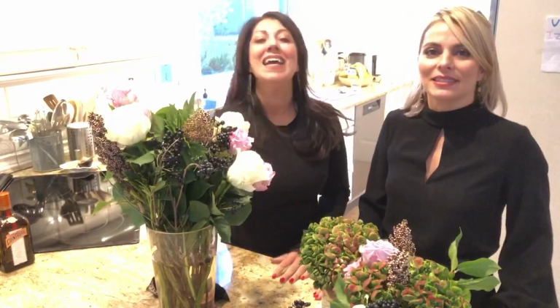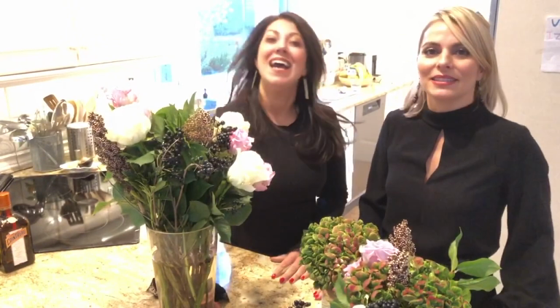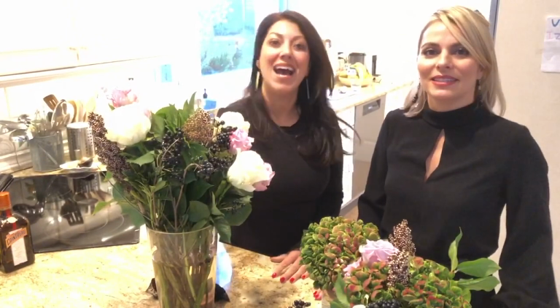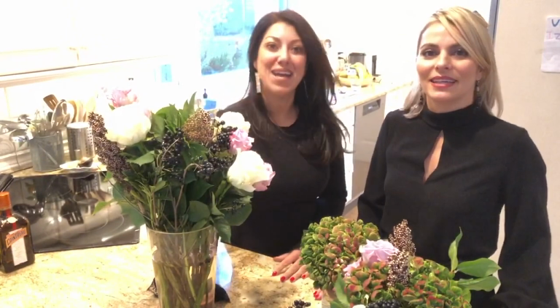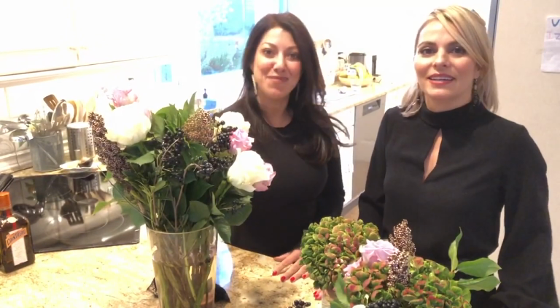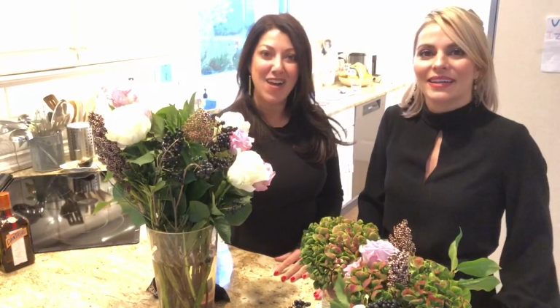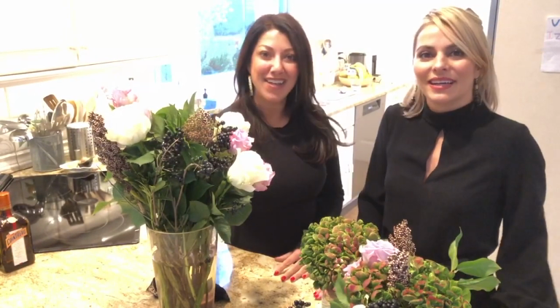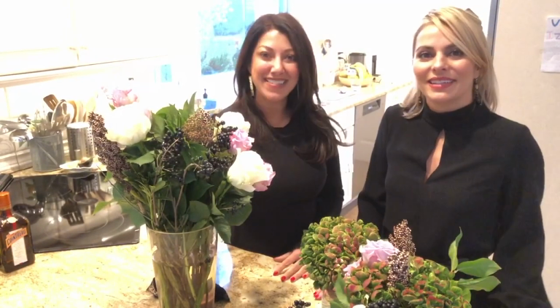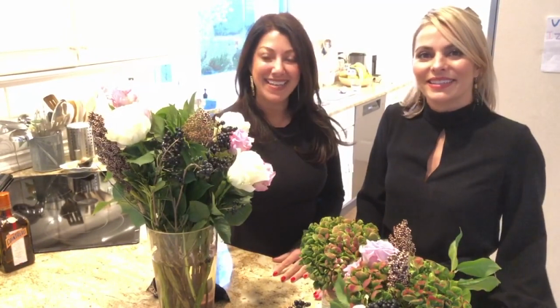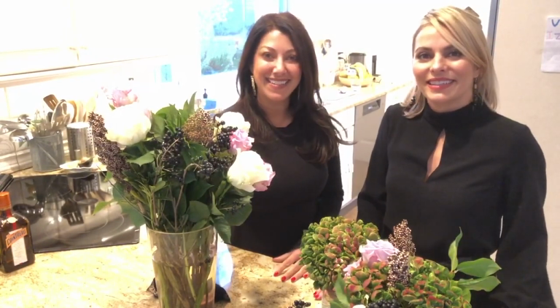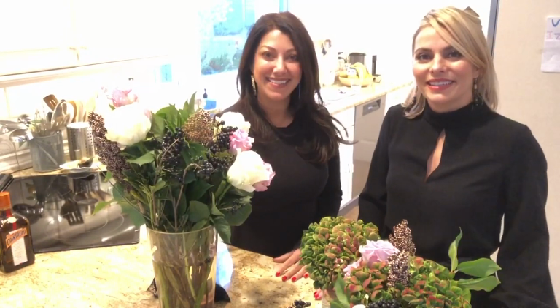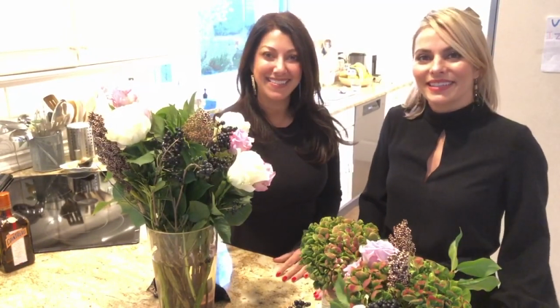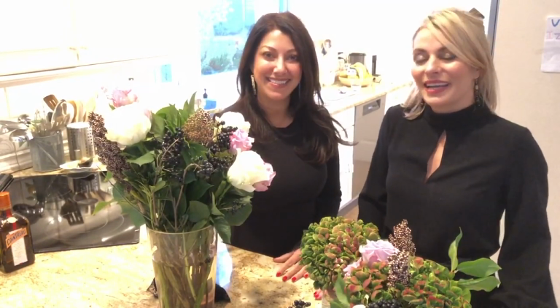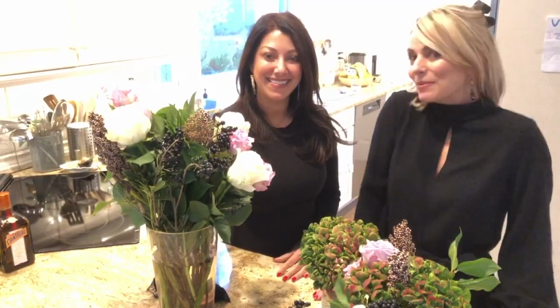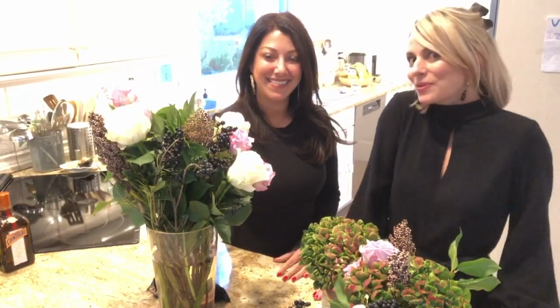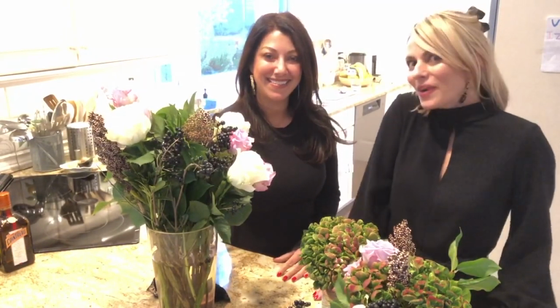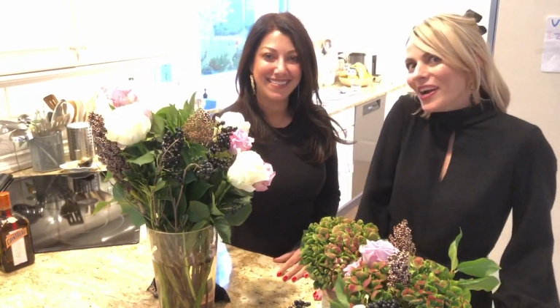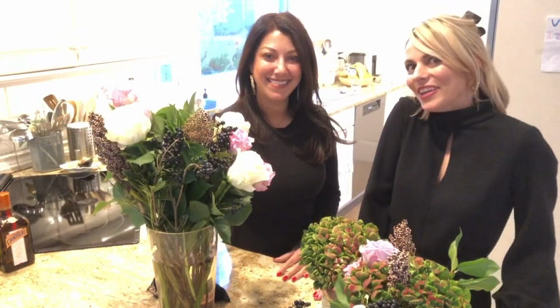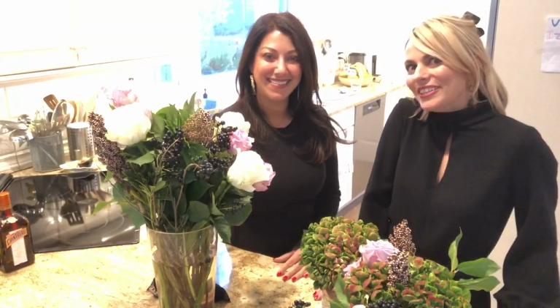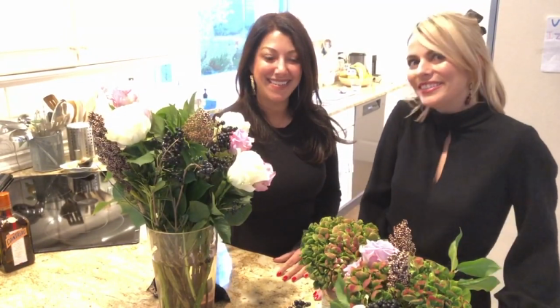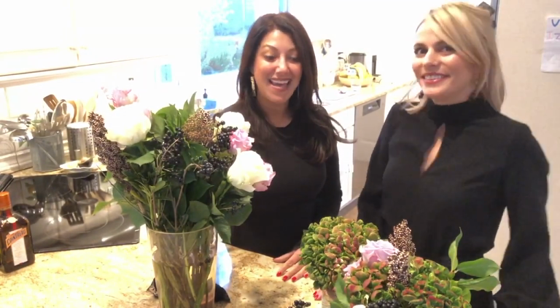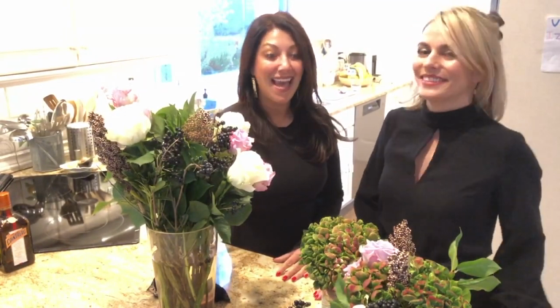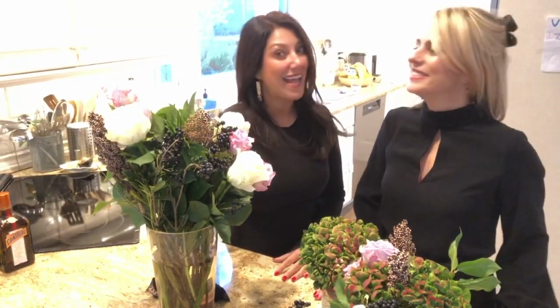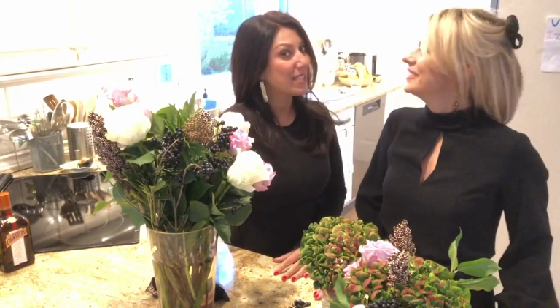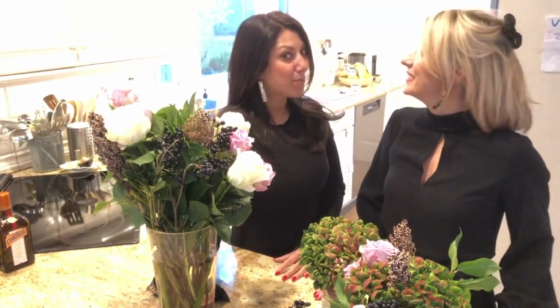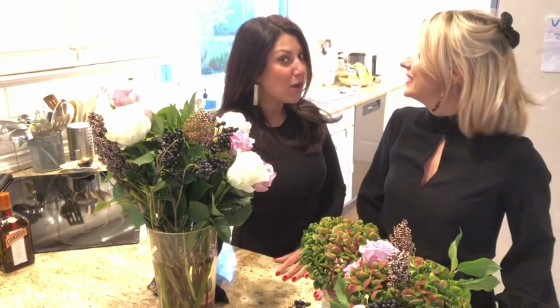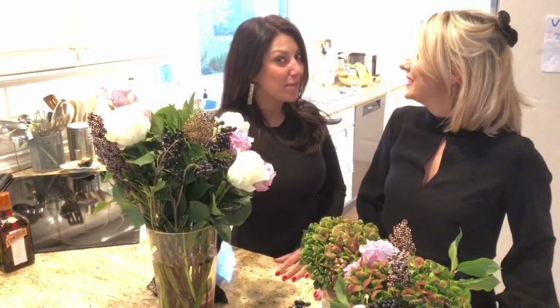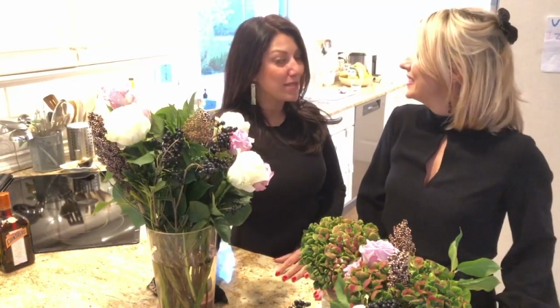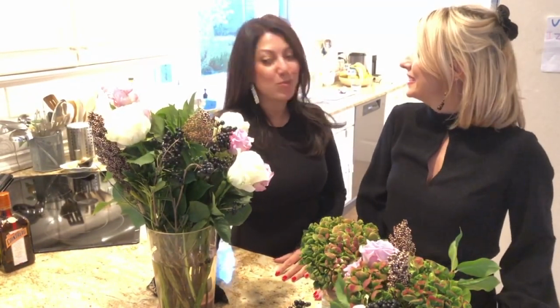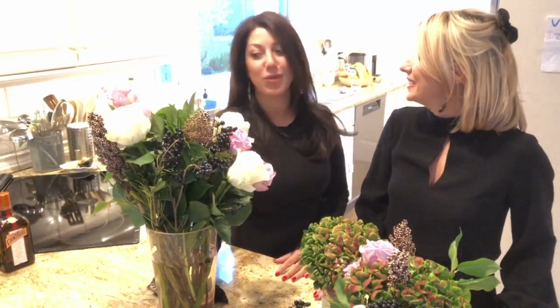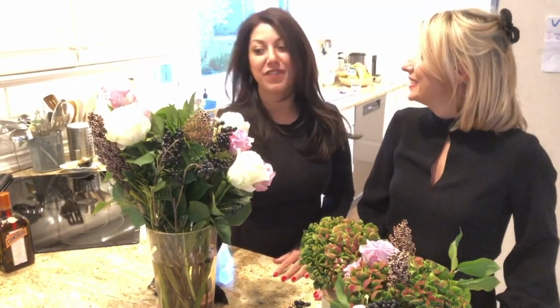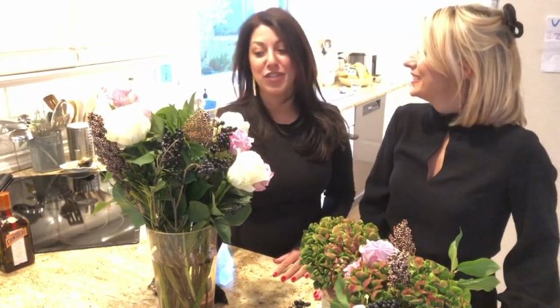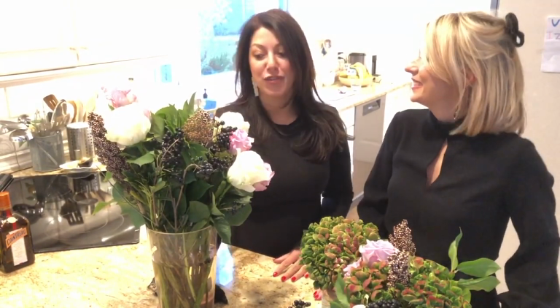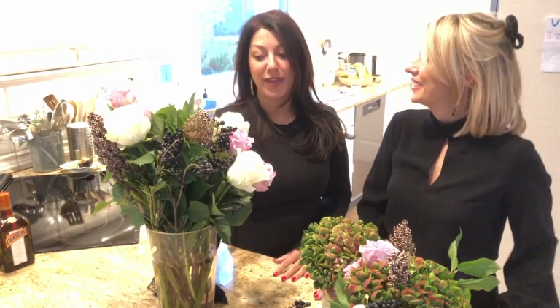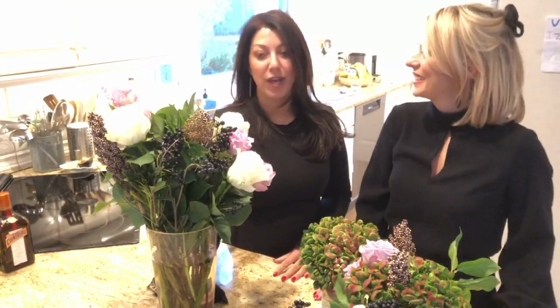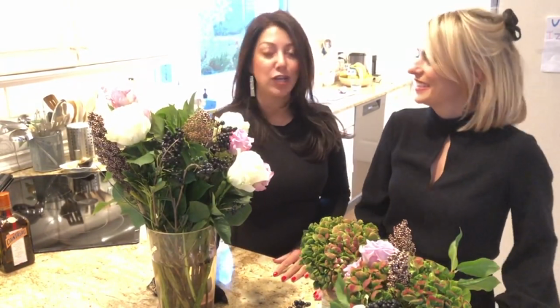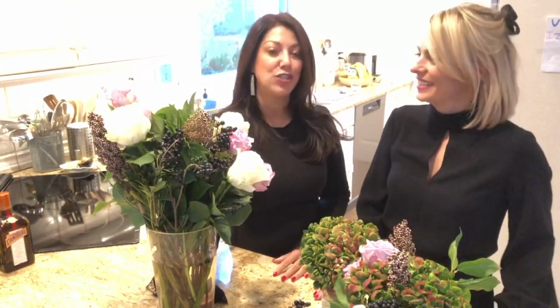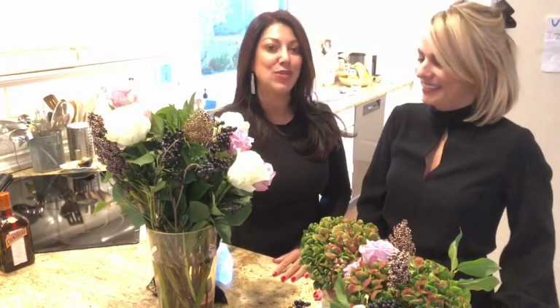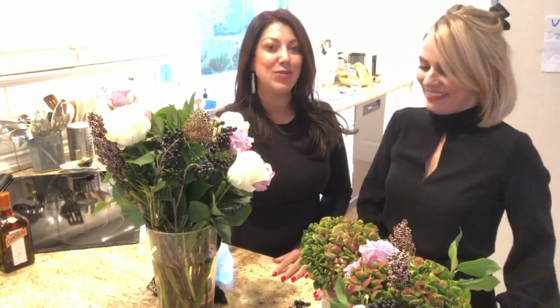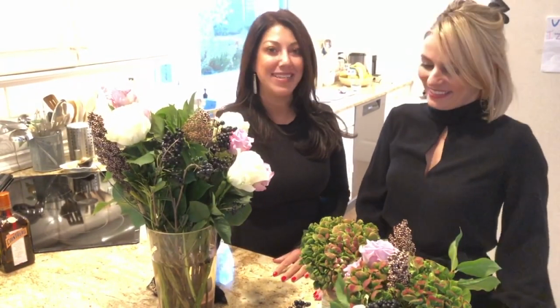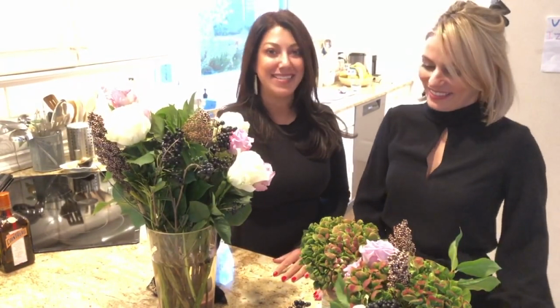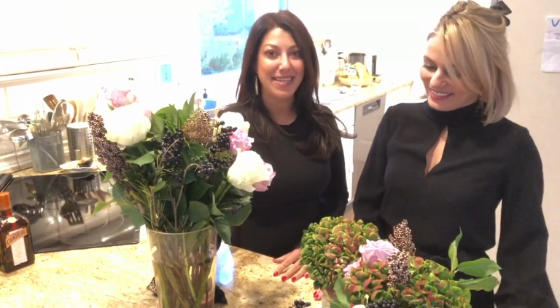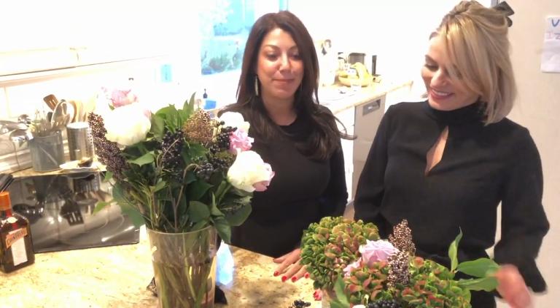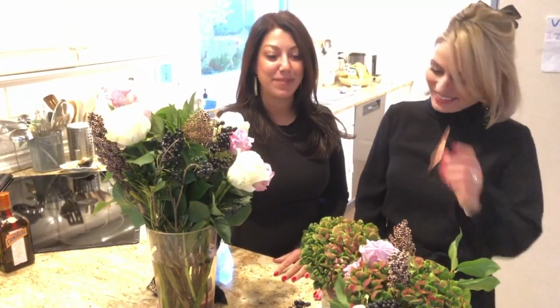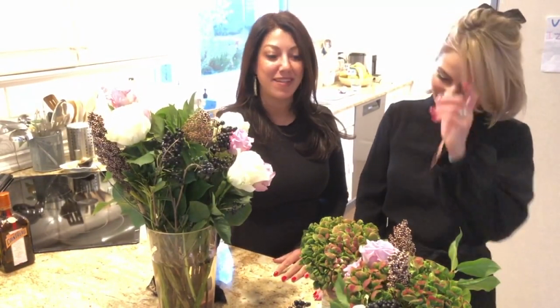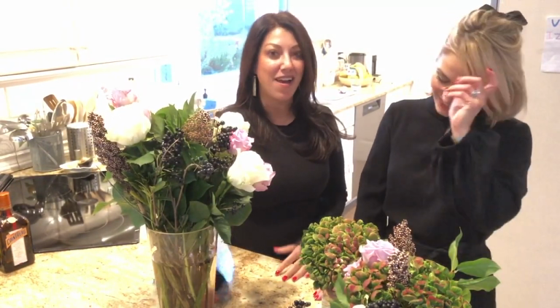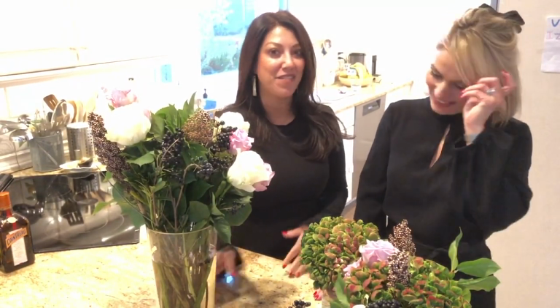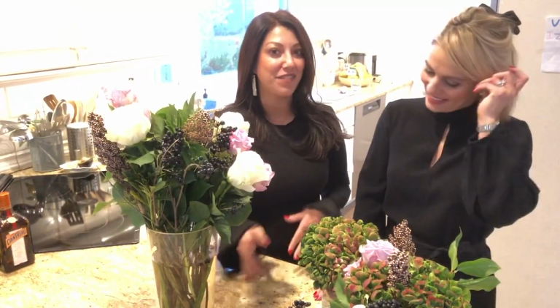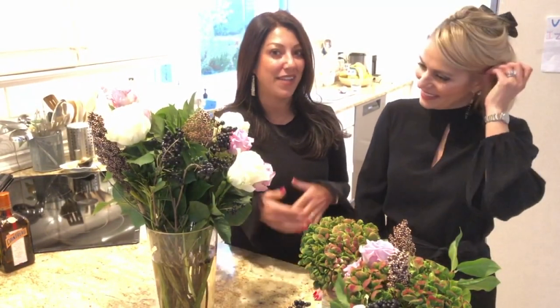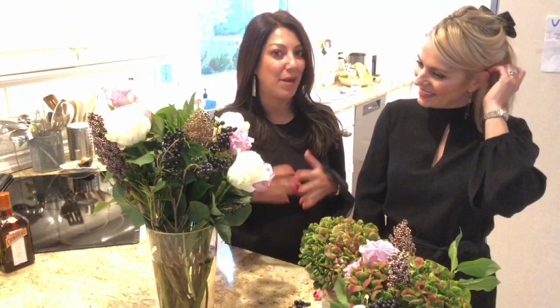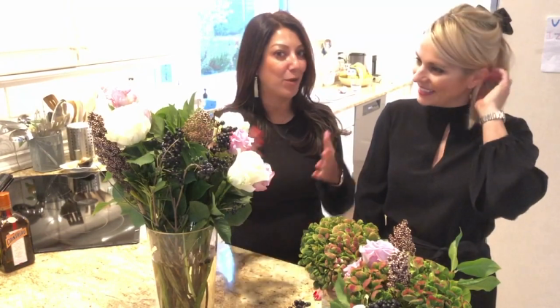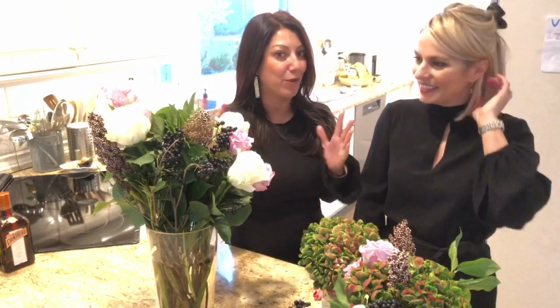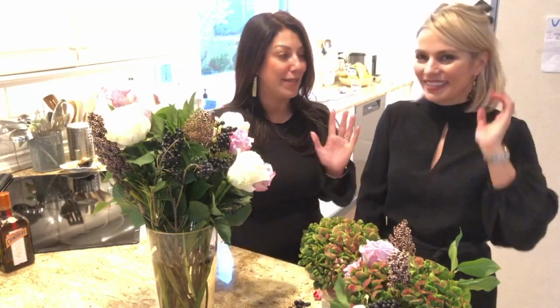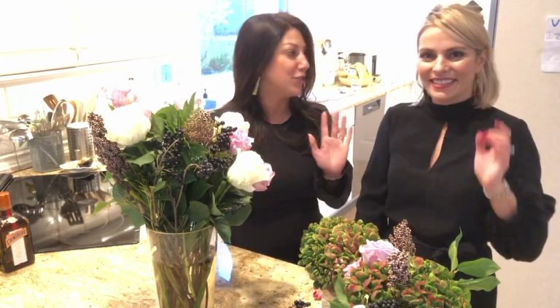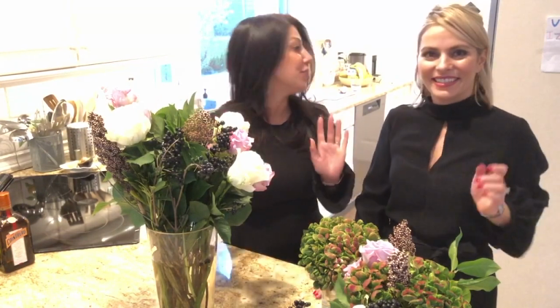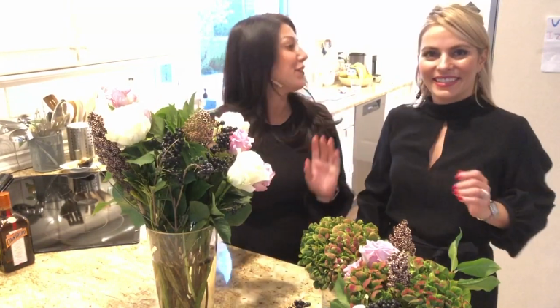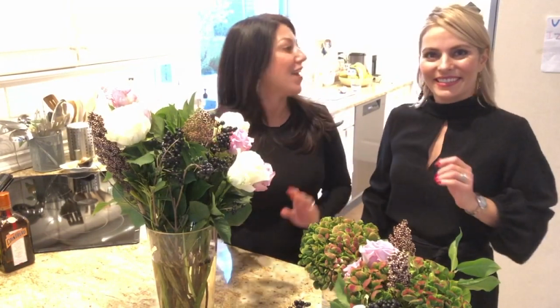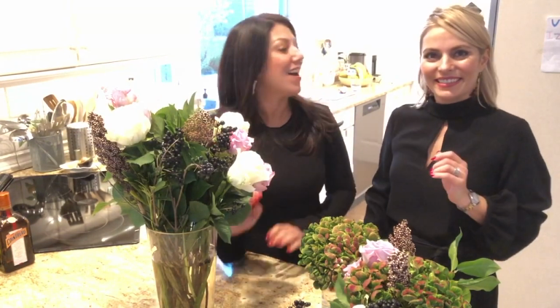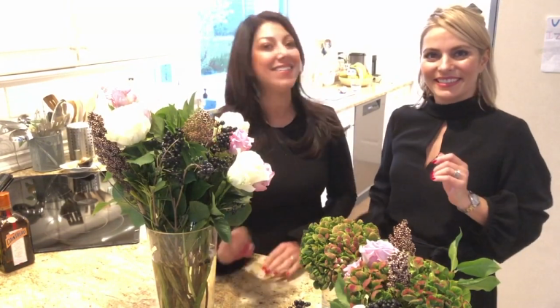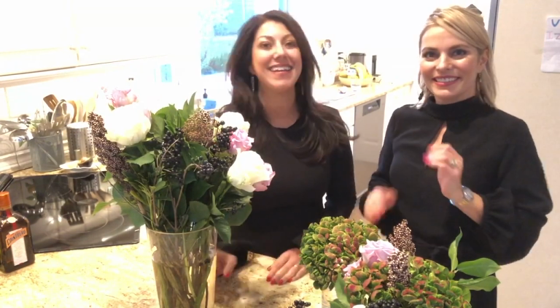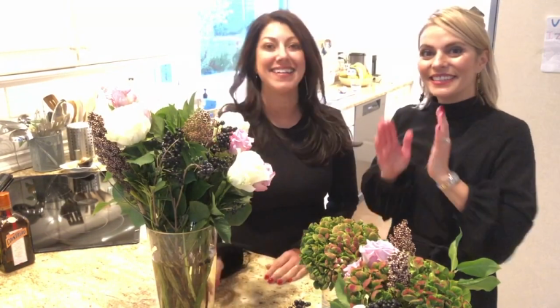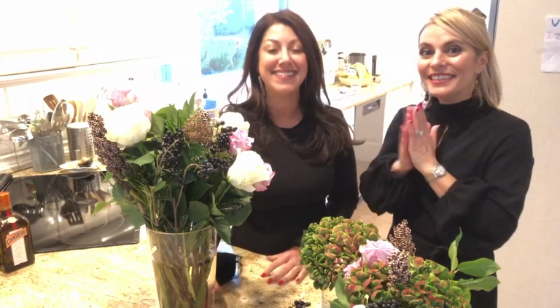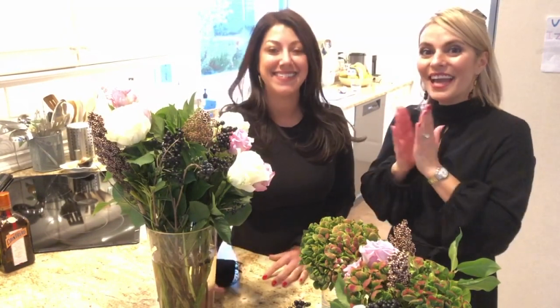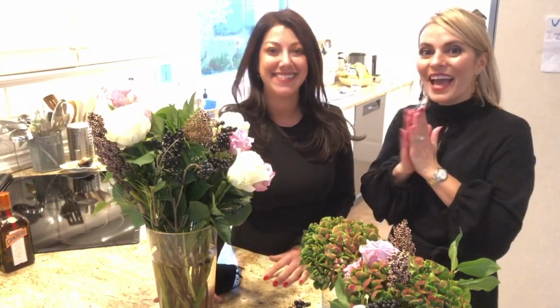Hi, I'm Foxy and I'm Squirrel, and as promised we're featuring our Tuesday tips on flower arranging for the holidays, yay!